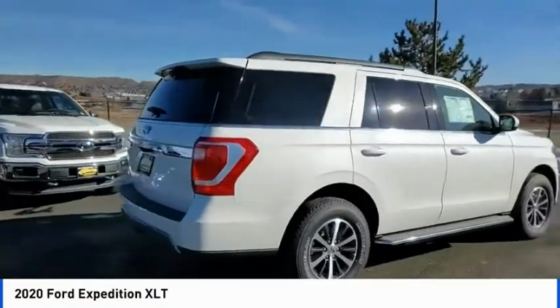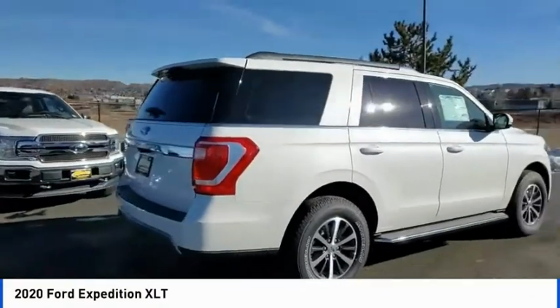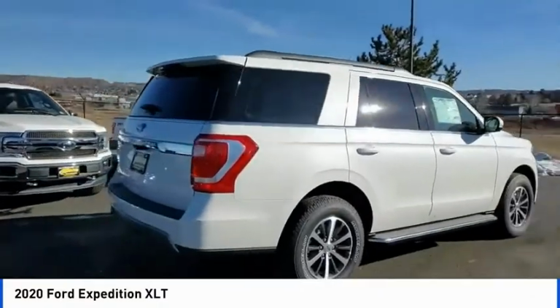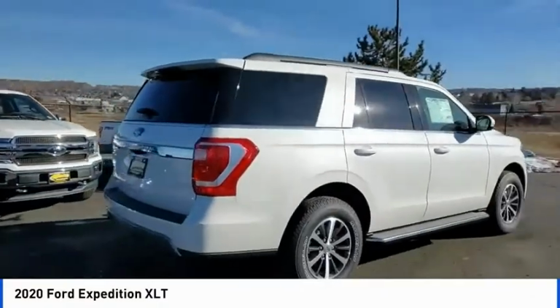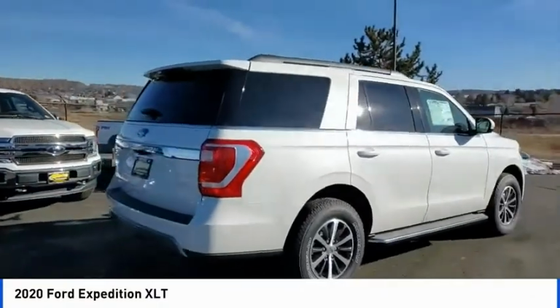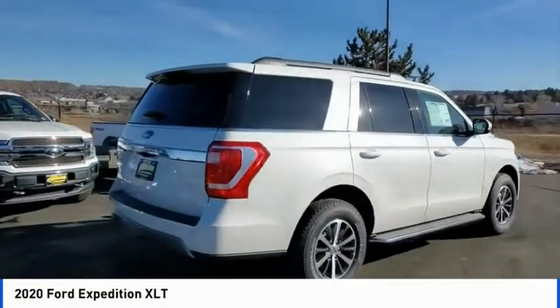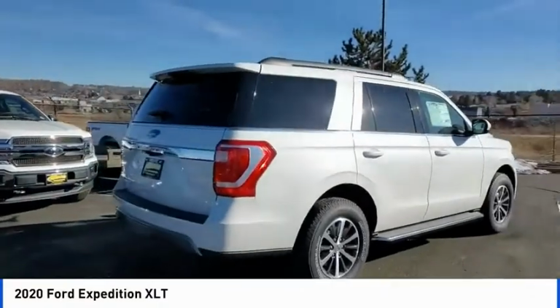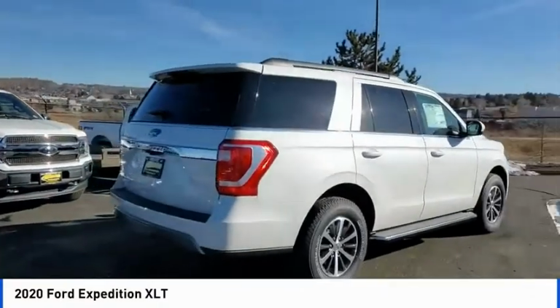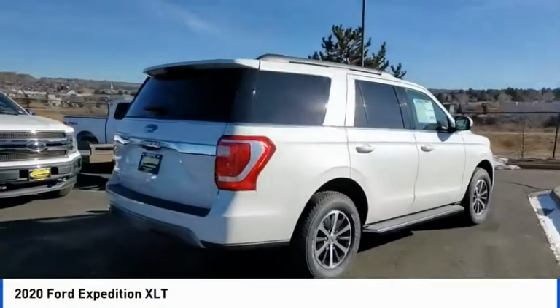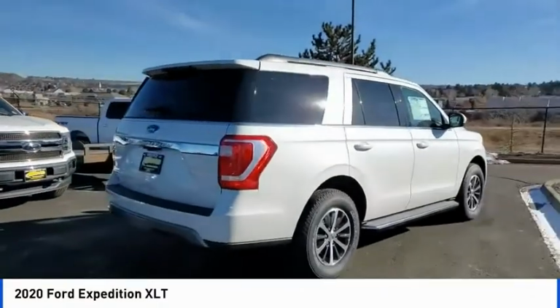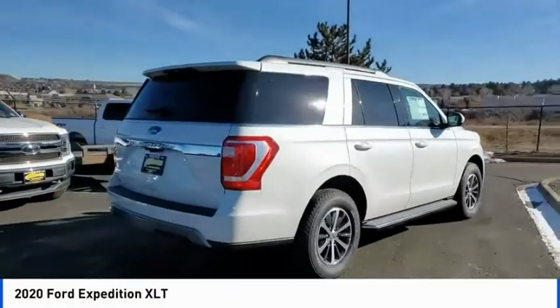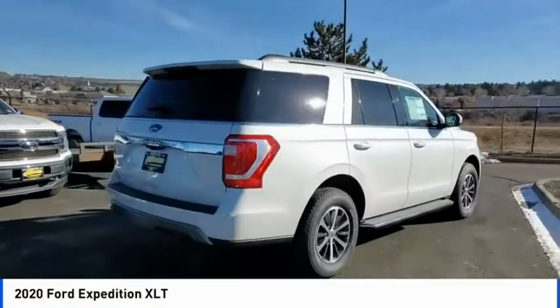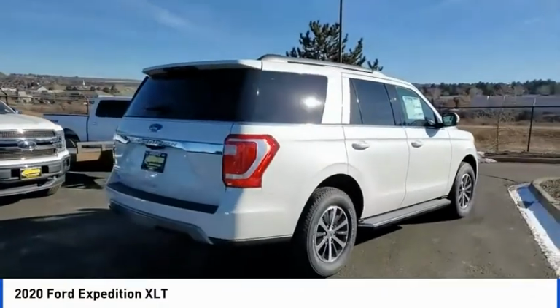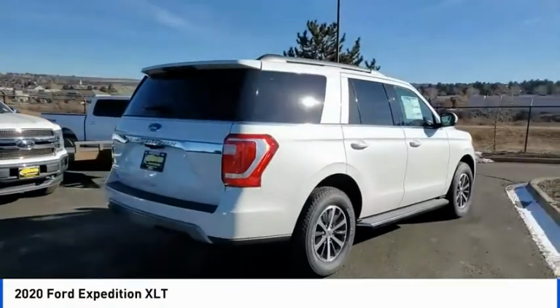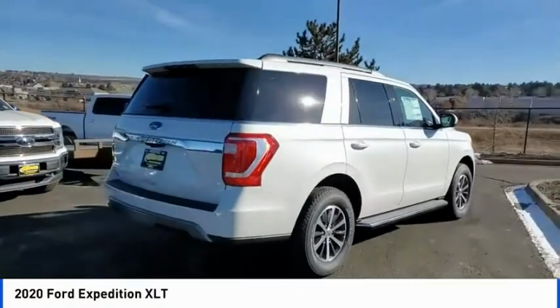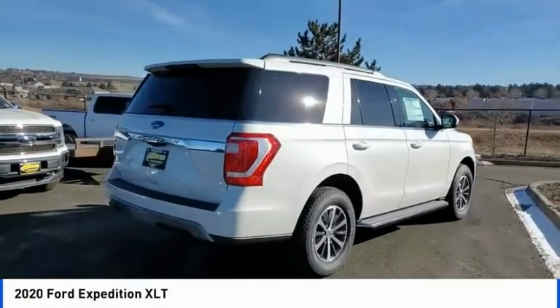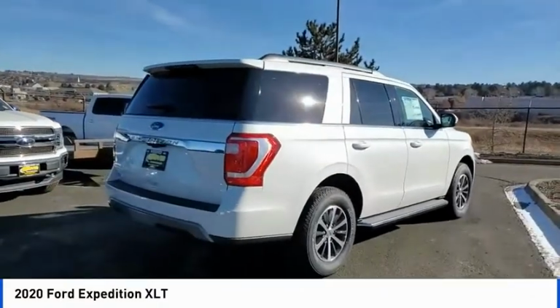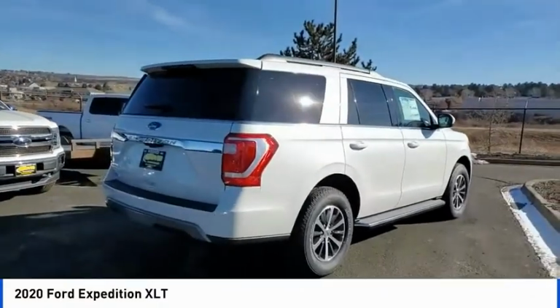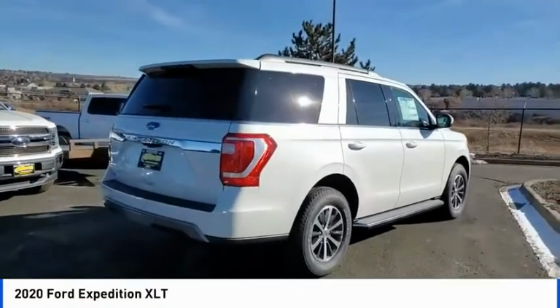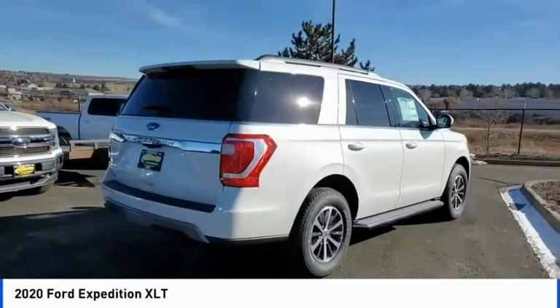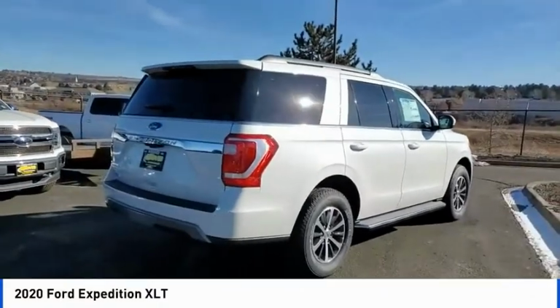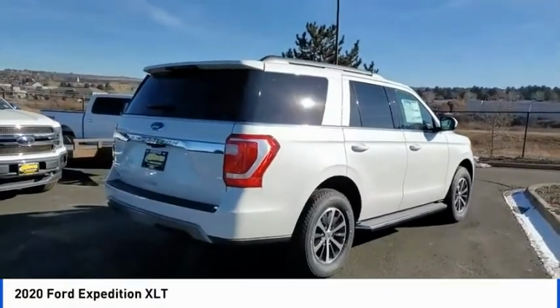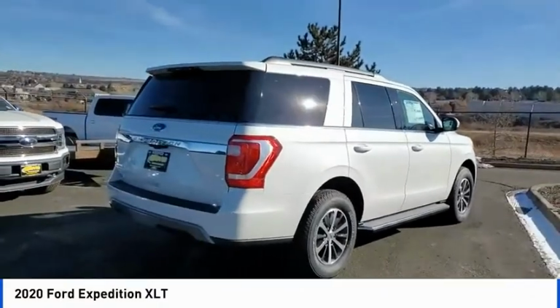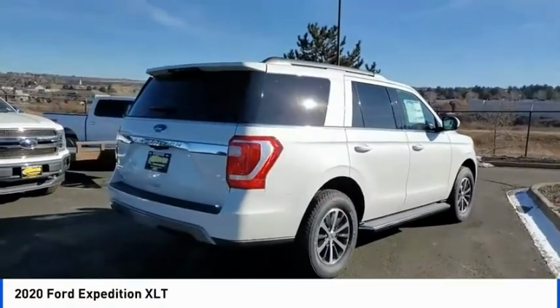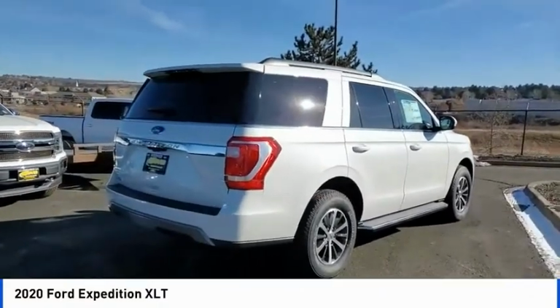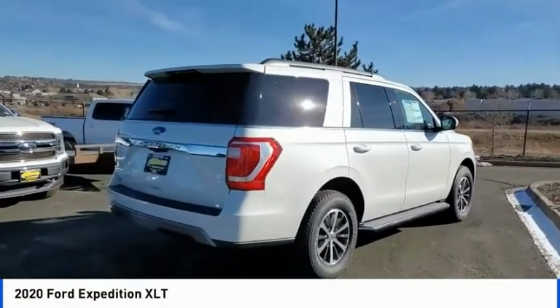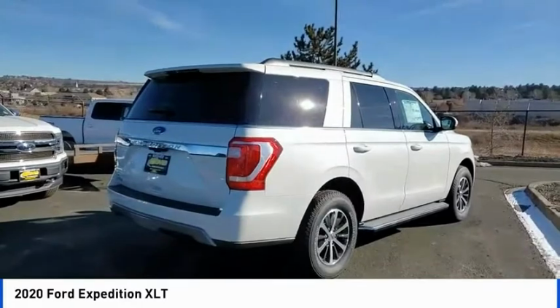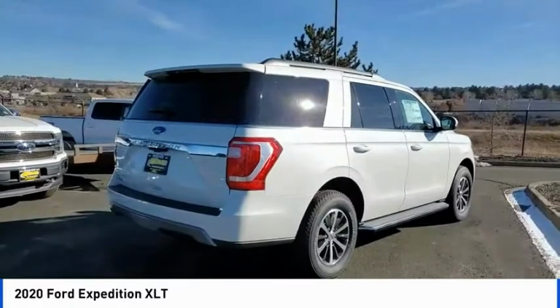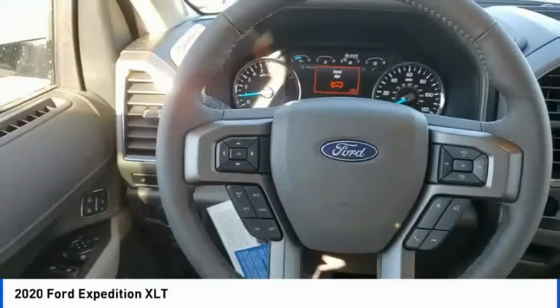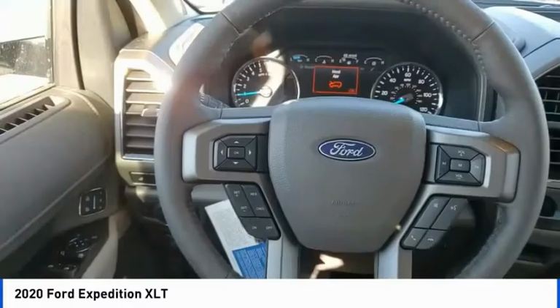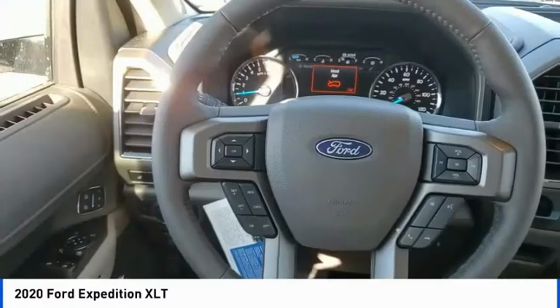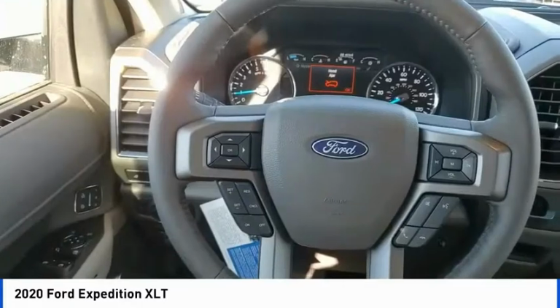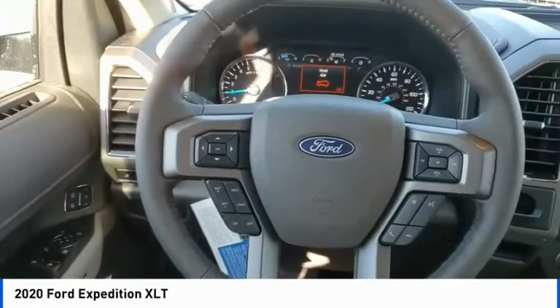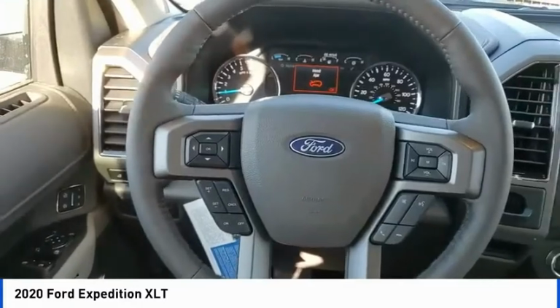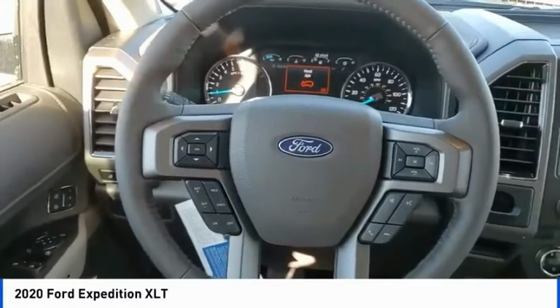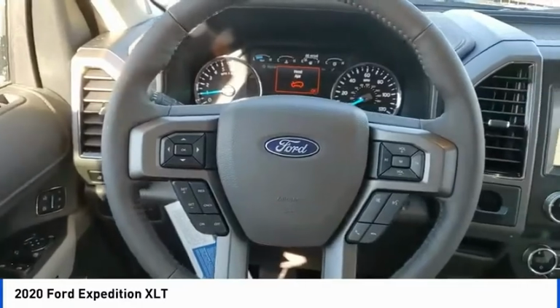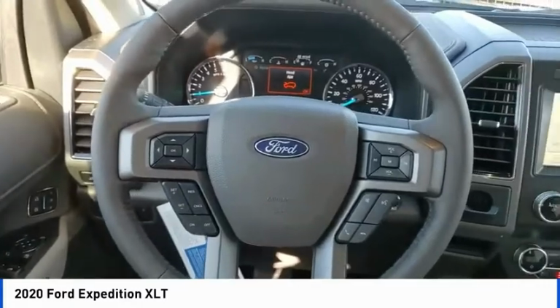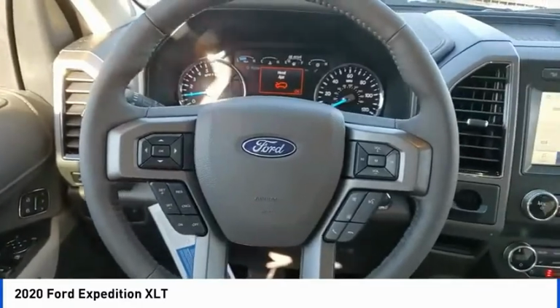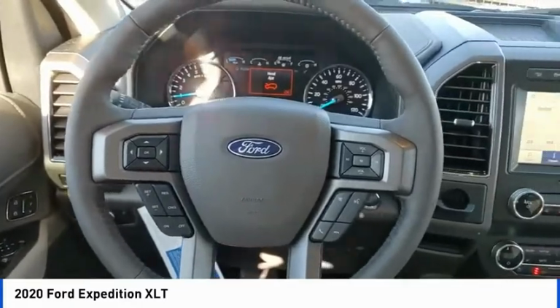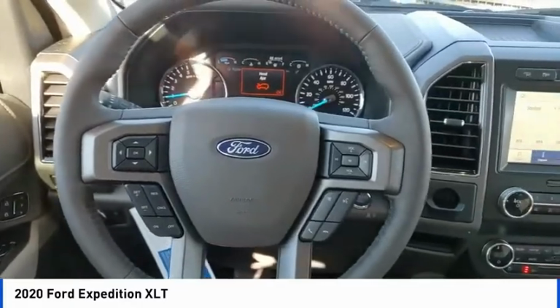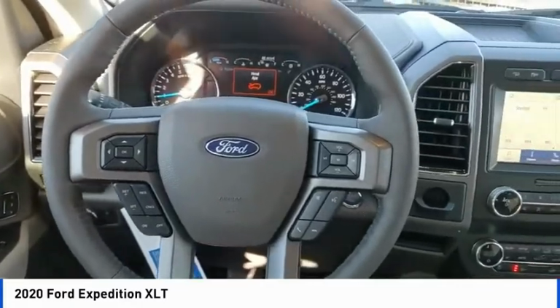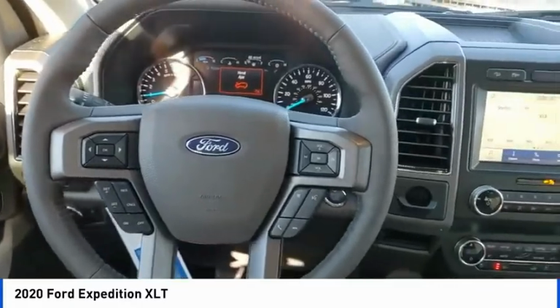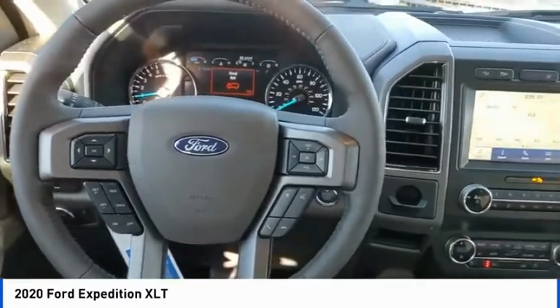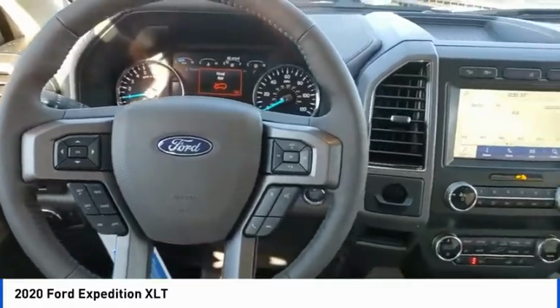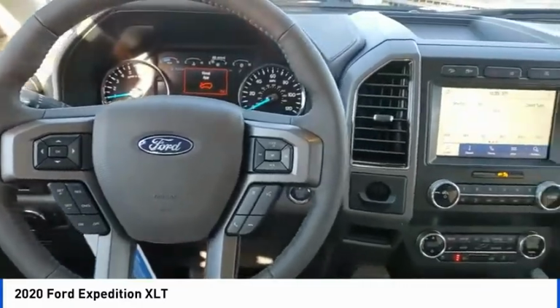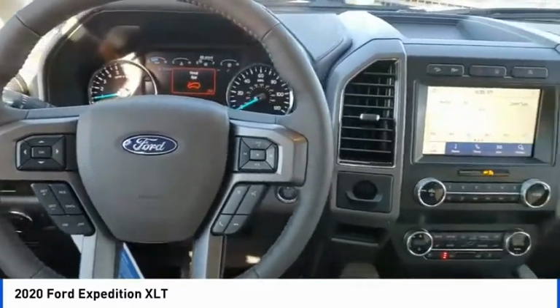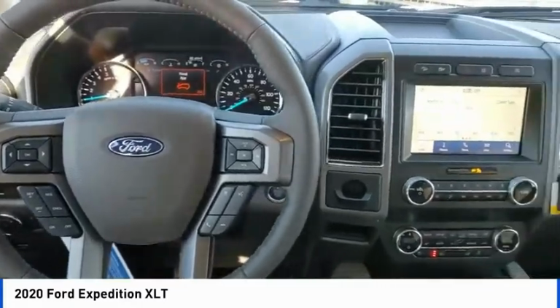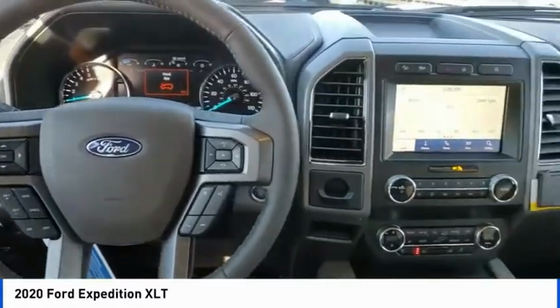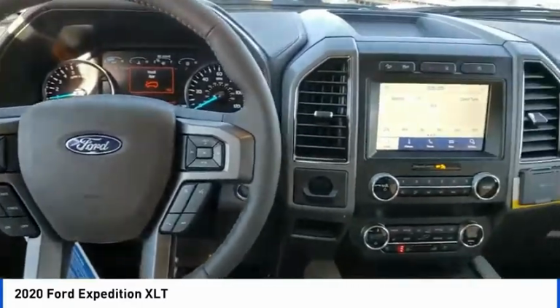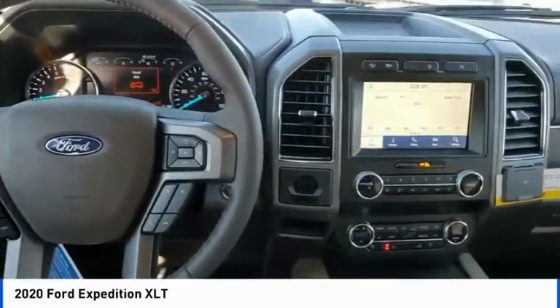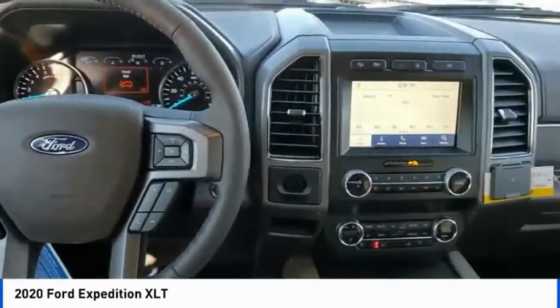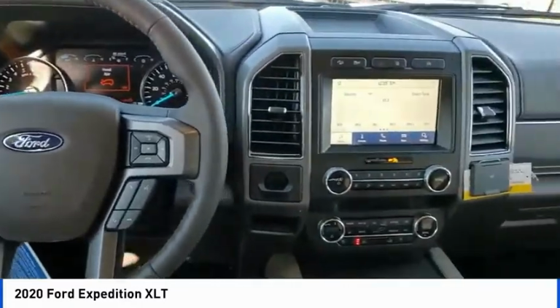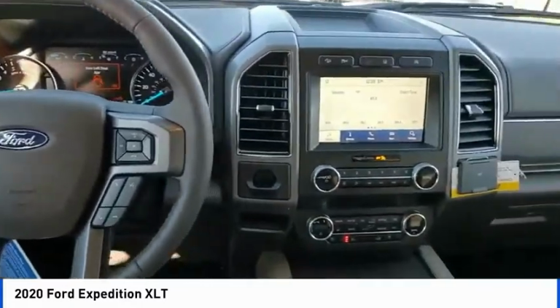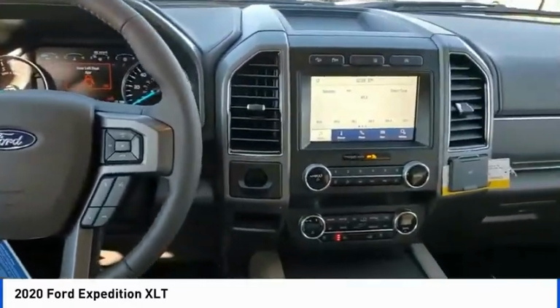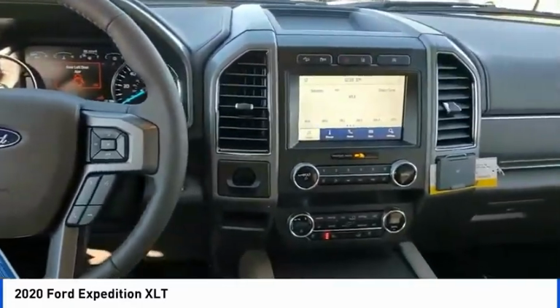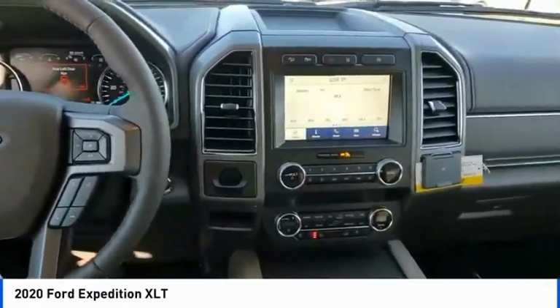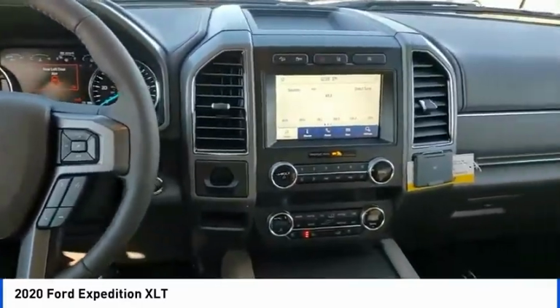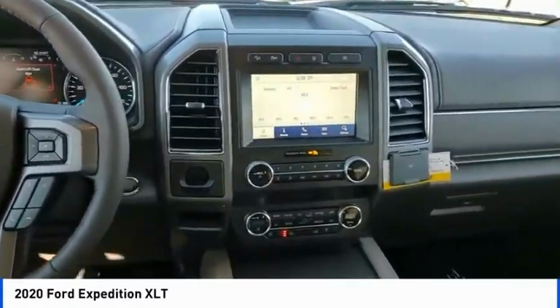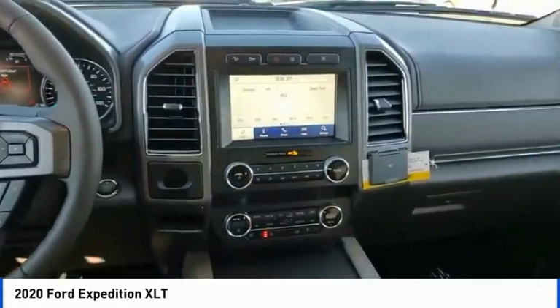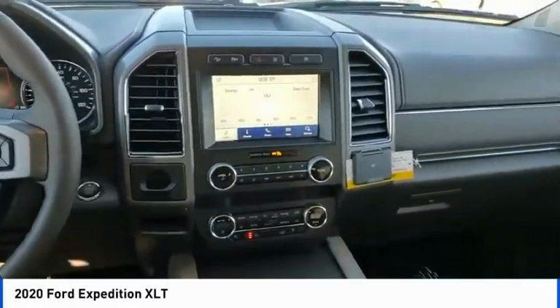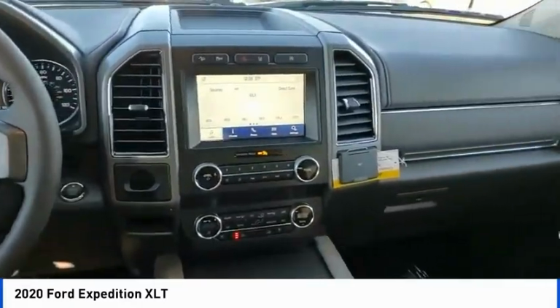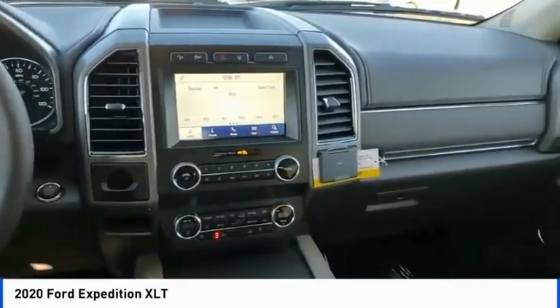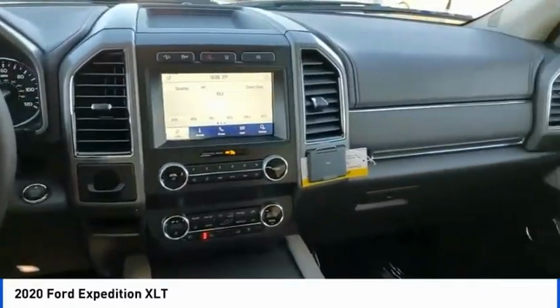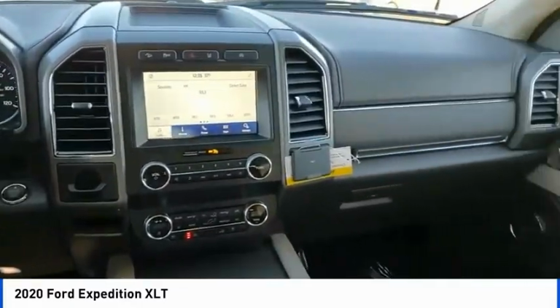Electronic stability control, alloy wheels, brake assist, traction control, remote keyless entry, fog lights.